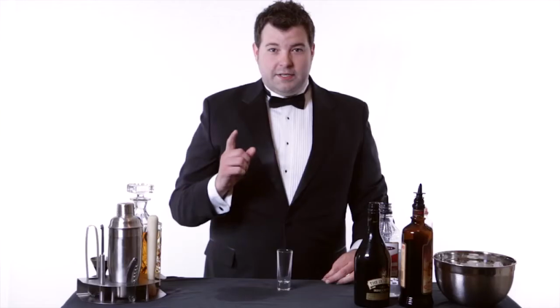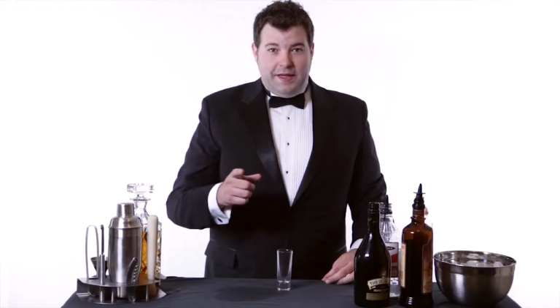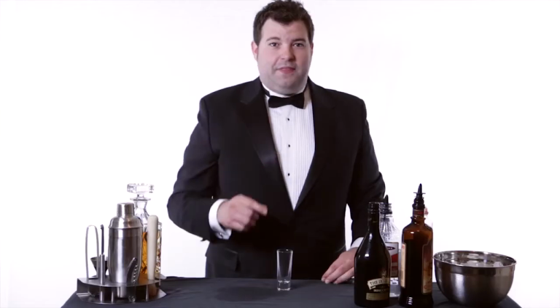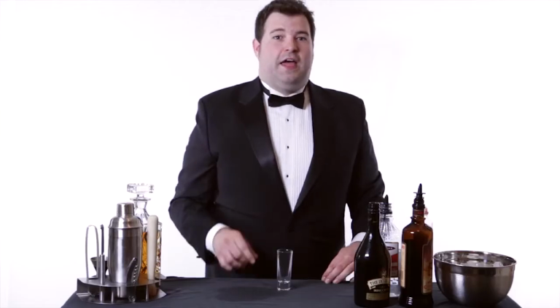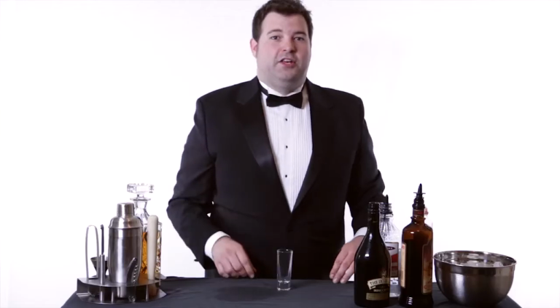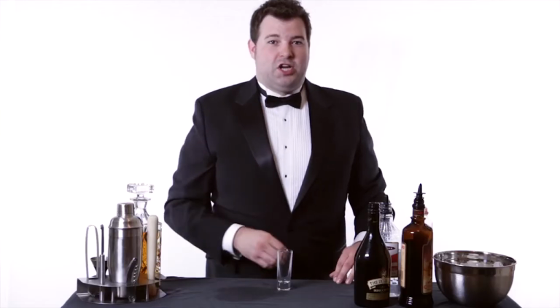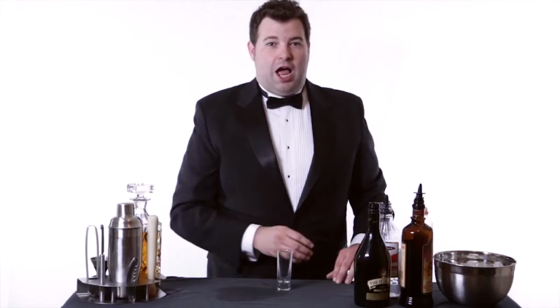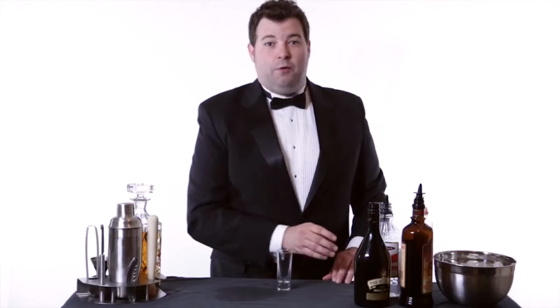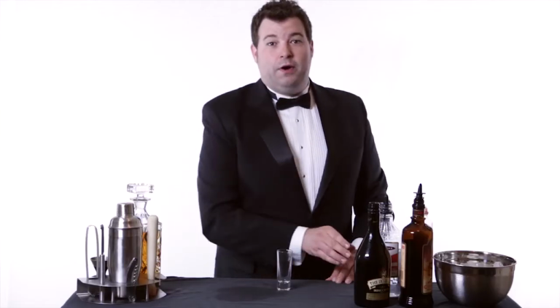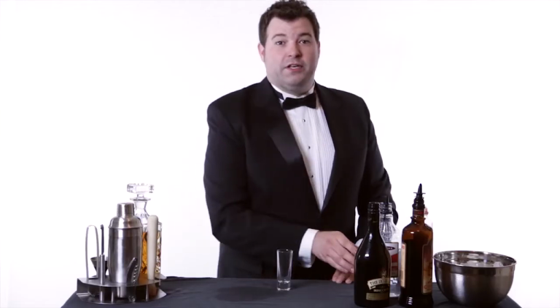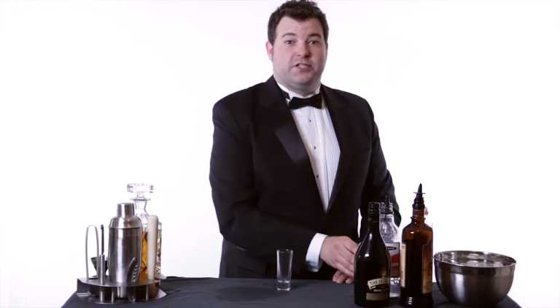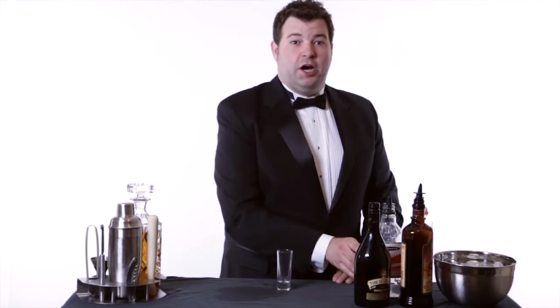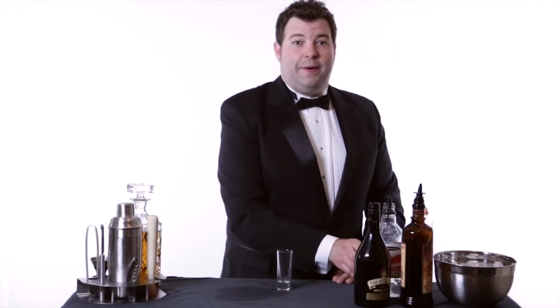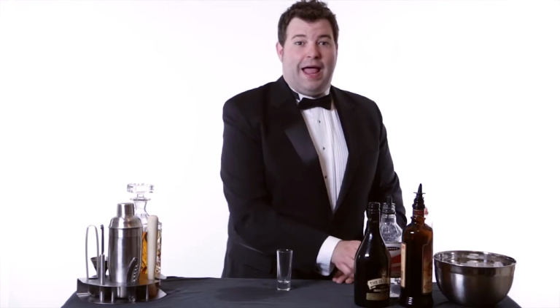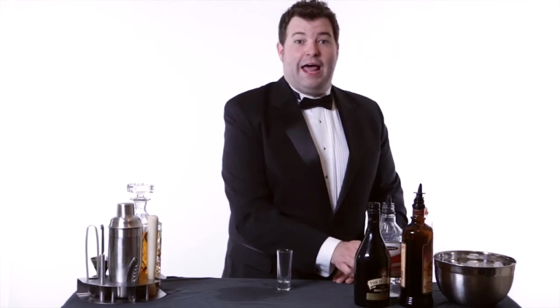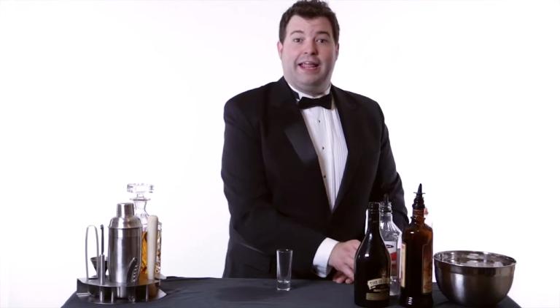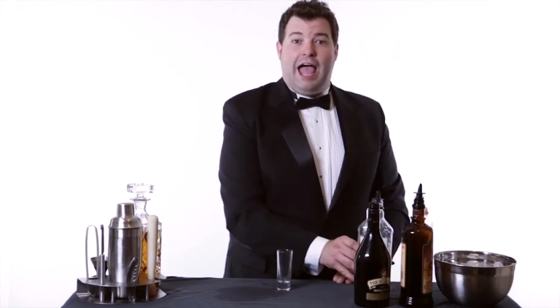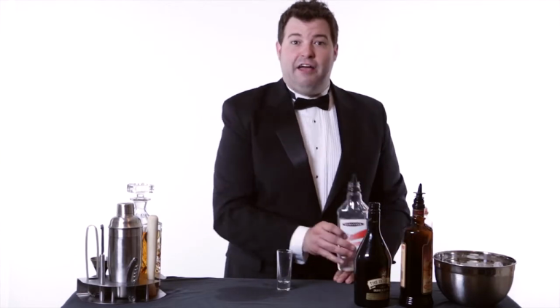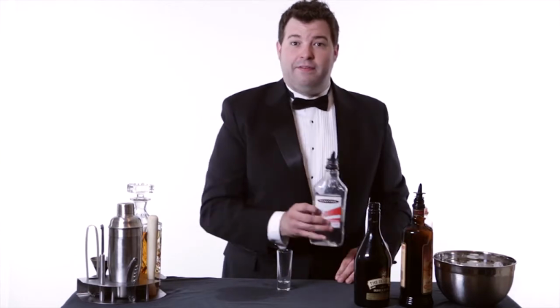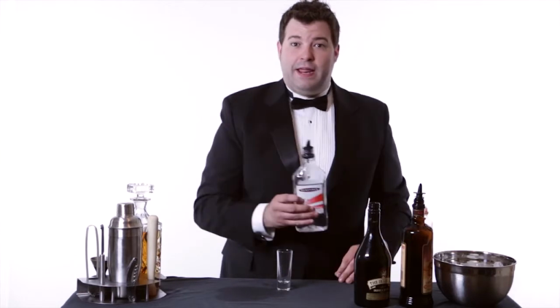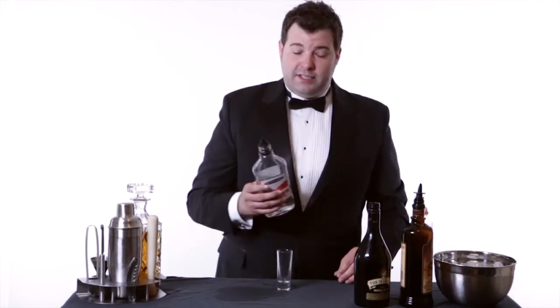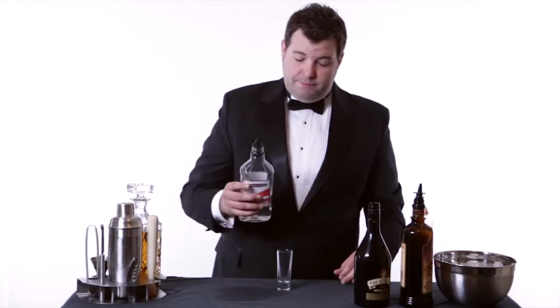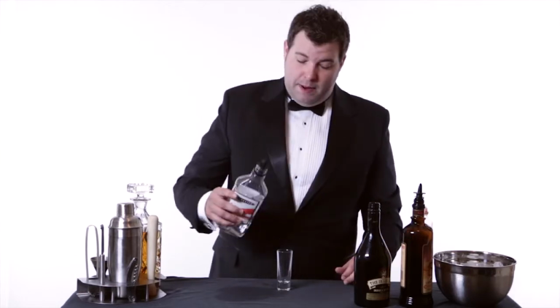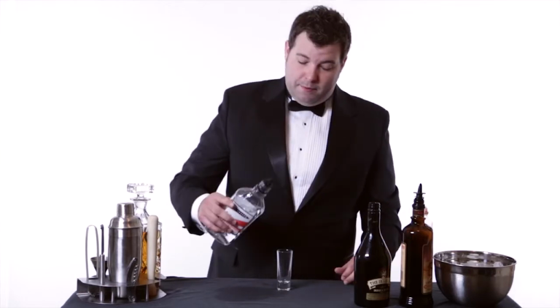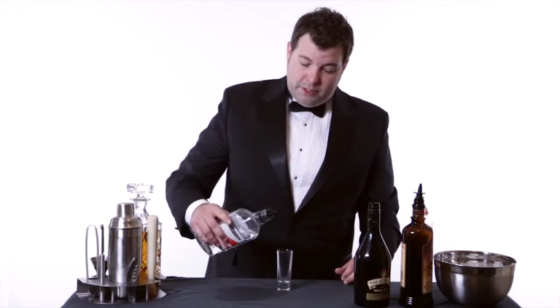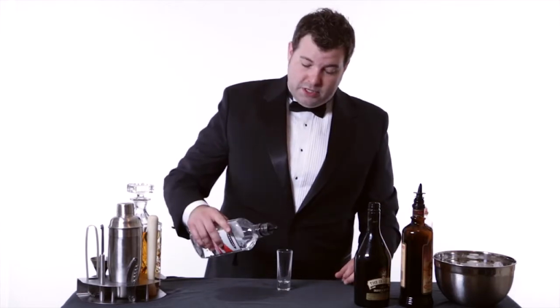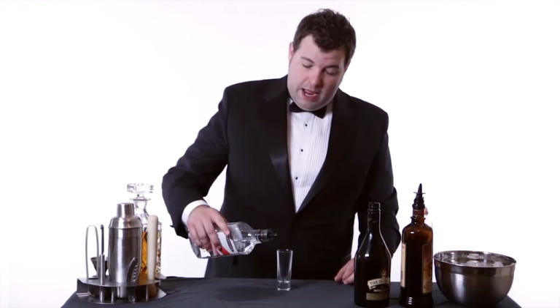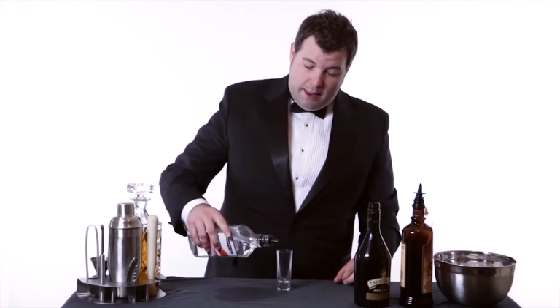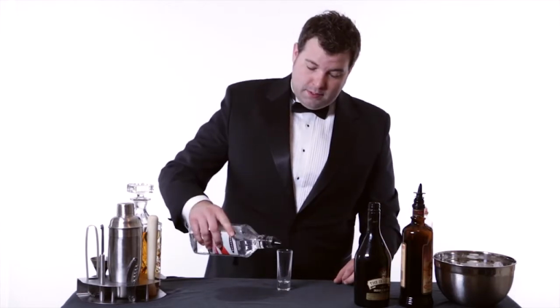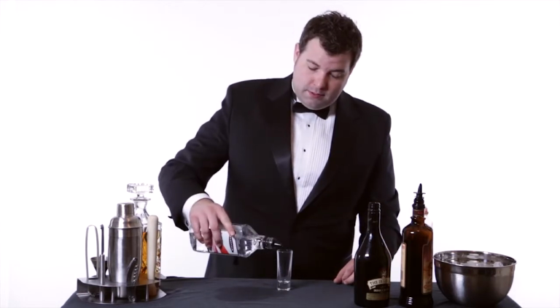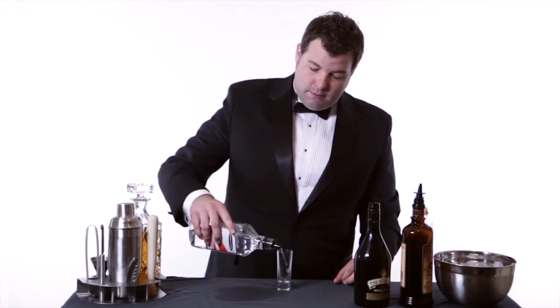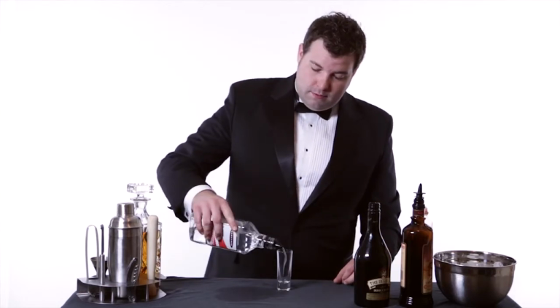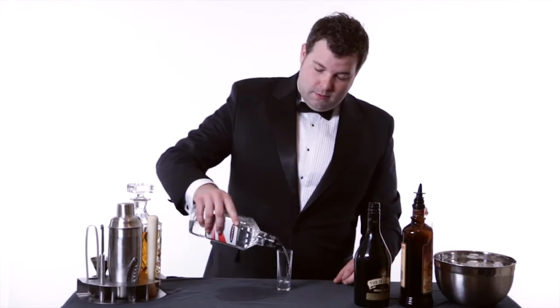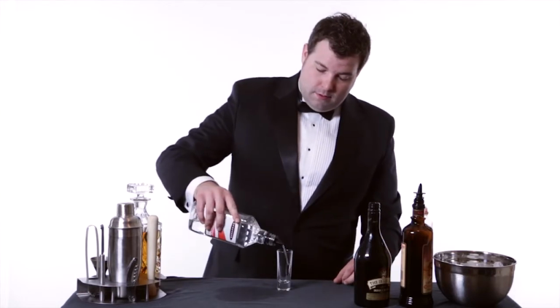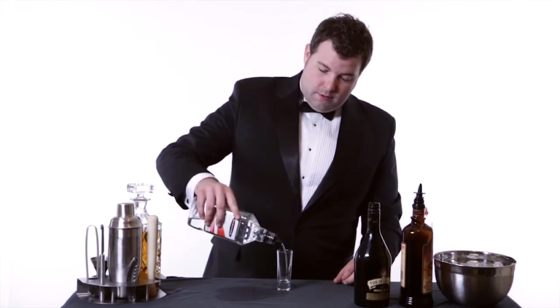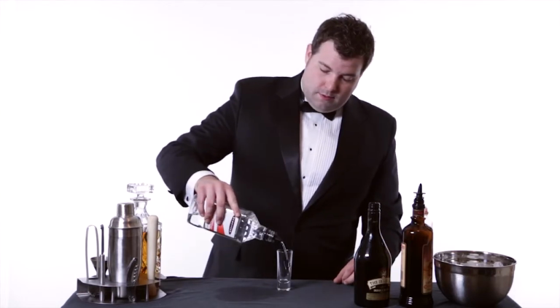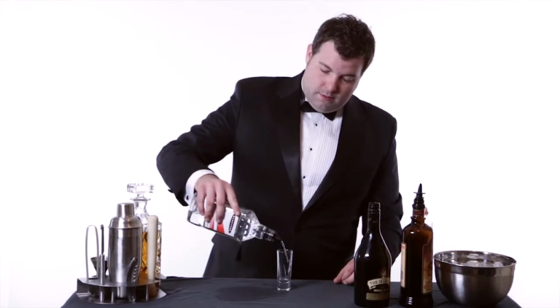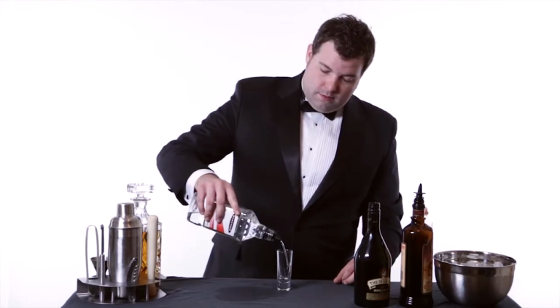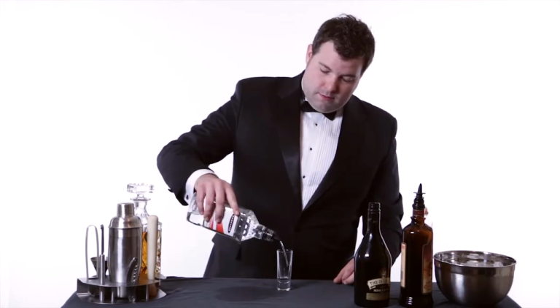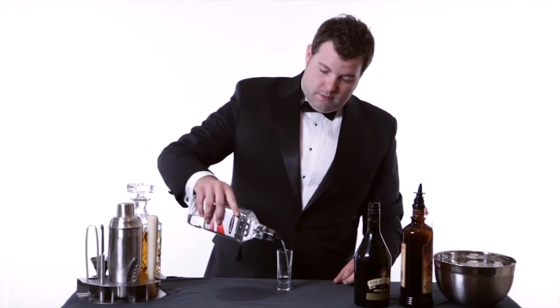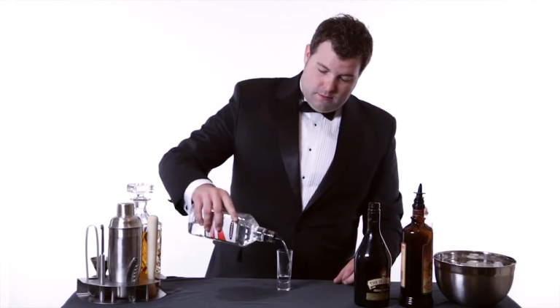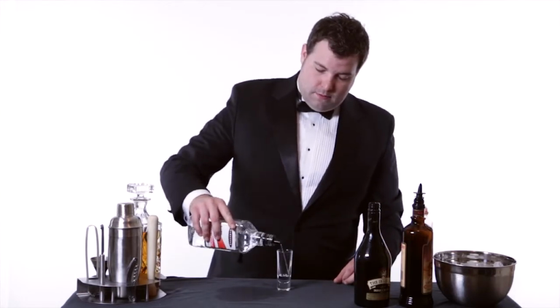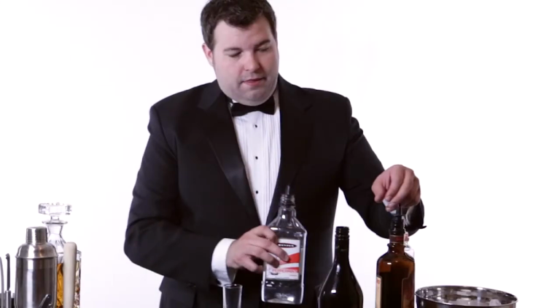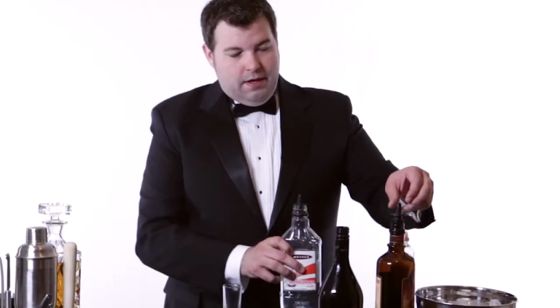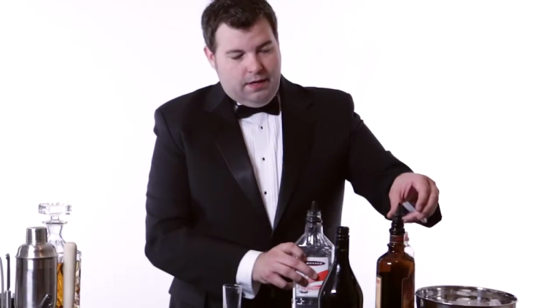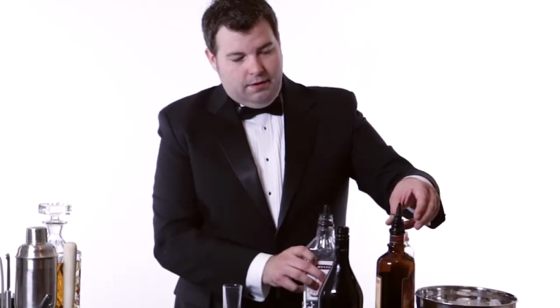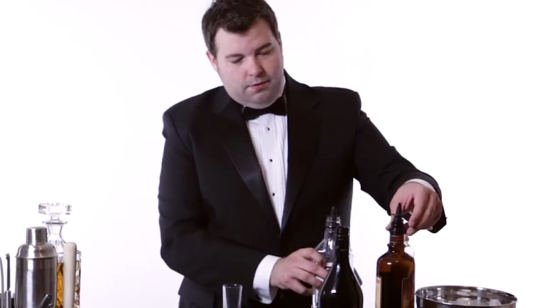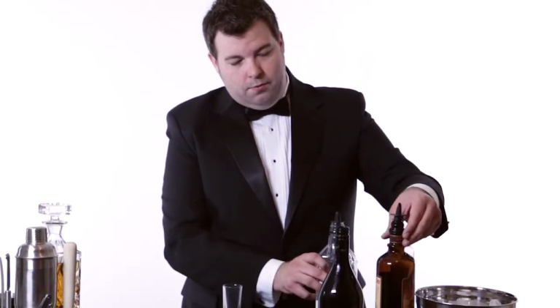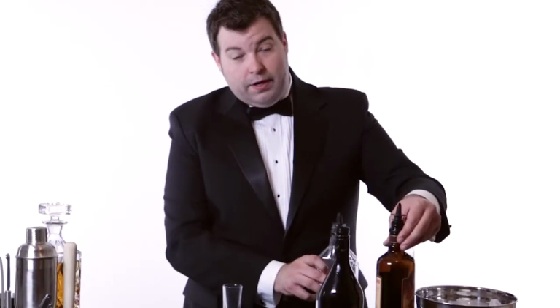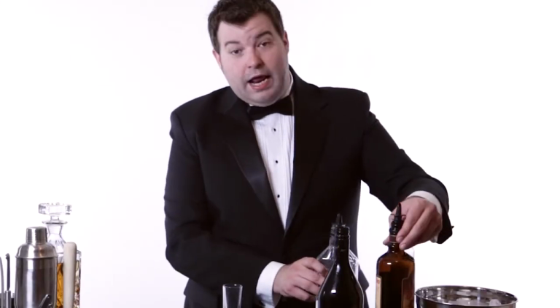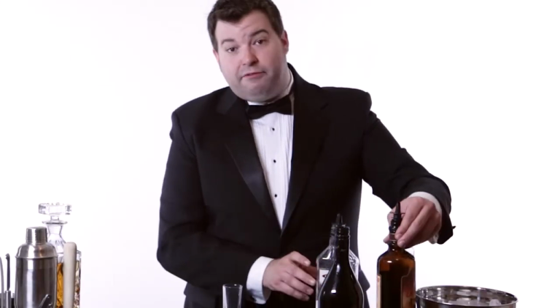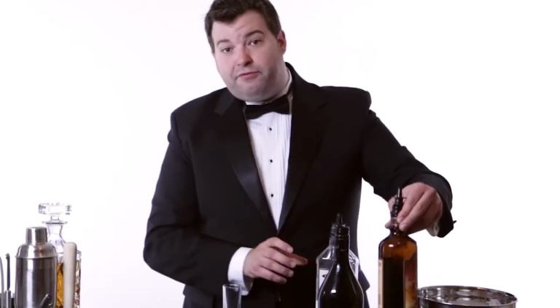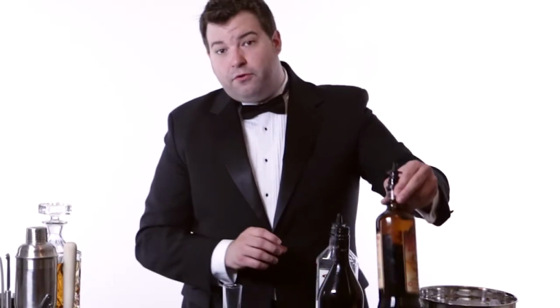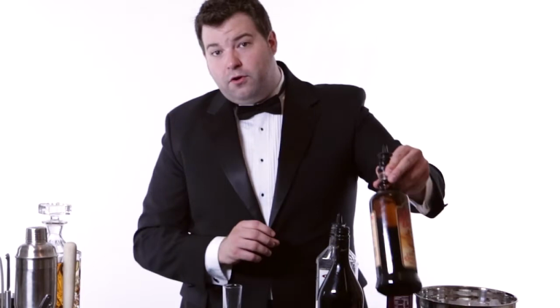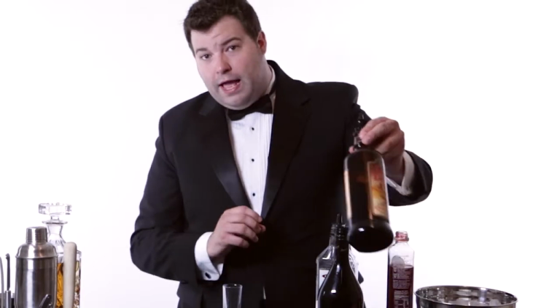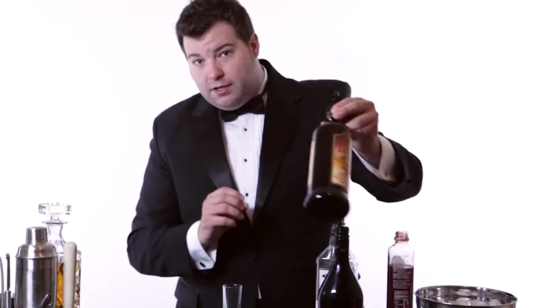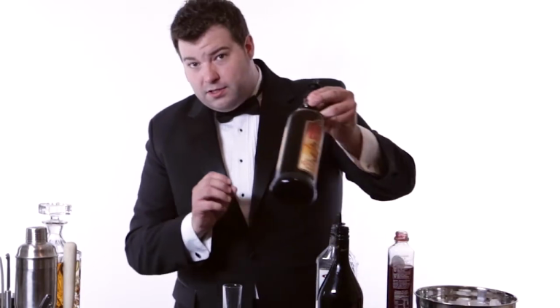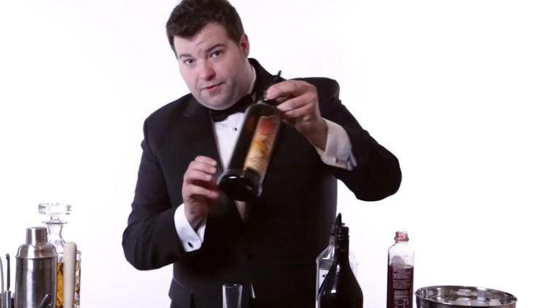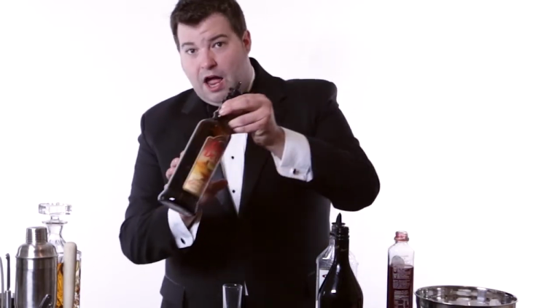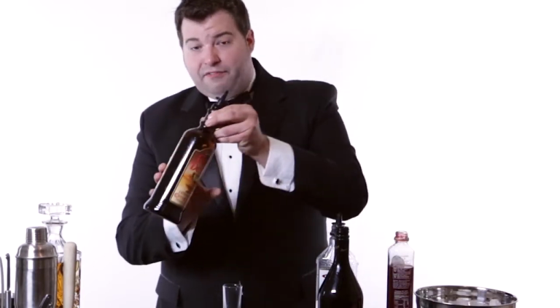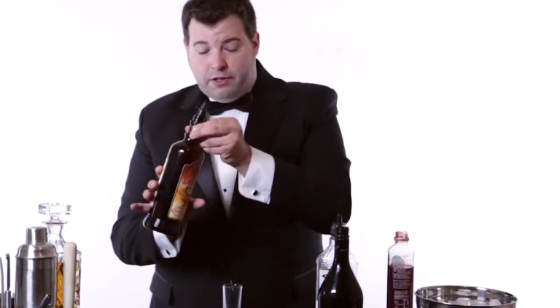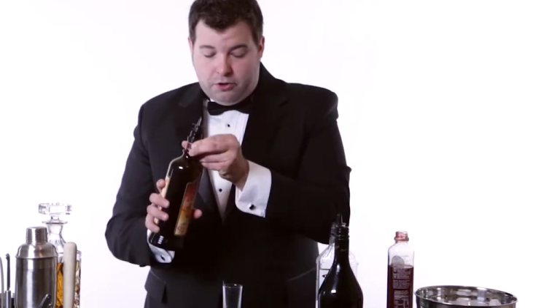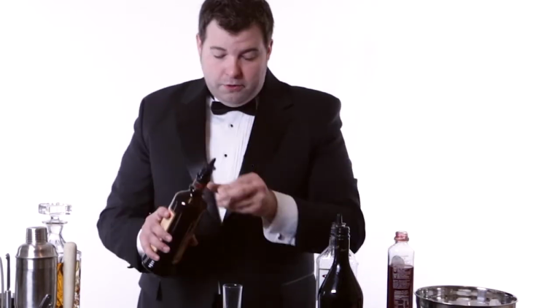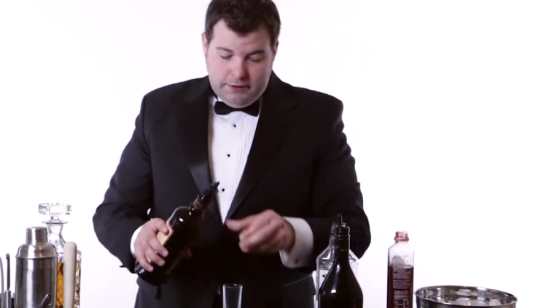To make the Headshot, we're going to start by adding half an ounce of peppermint schnapps. Then we're going to add a full ounce of coffee liqueur.